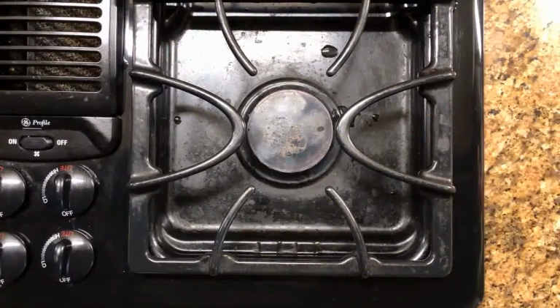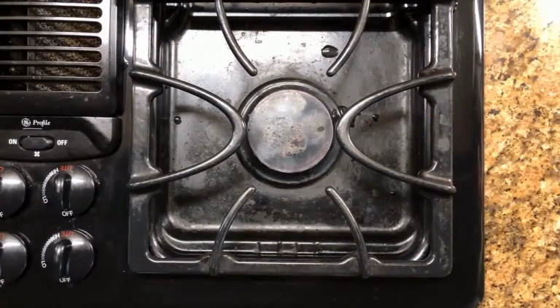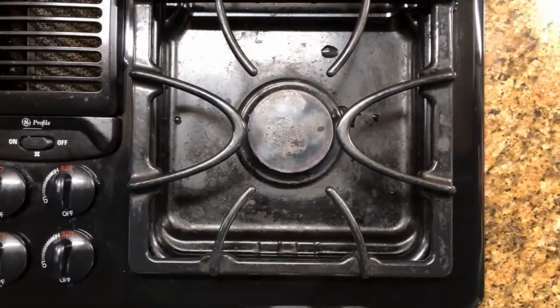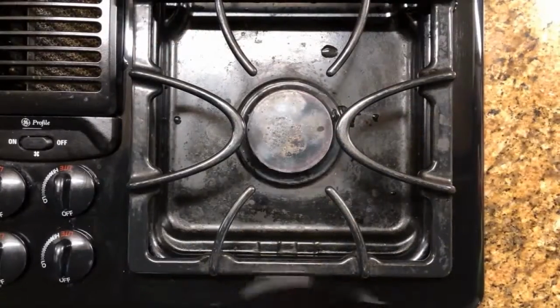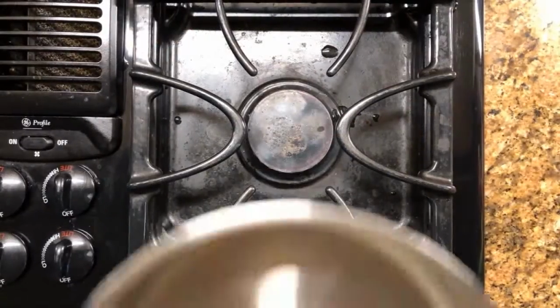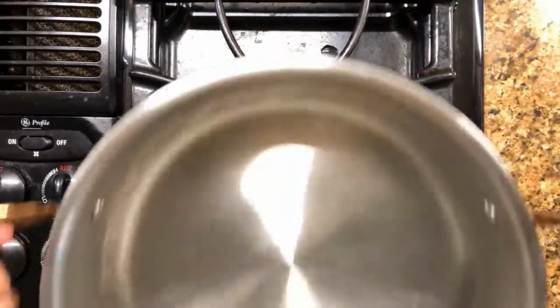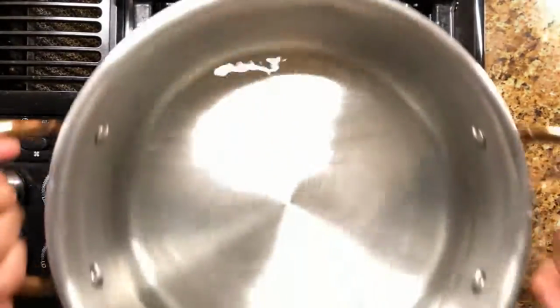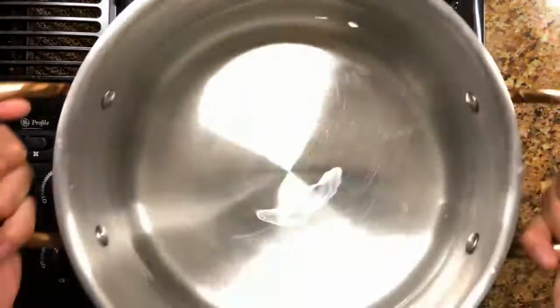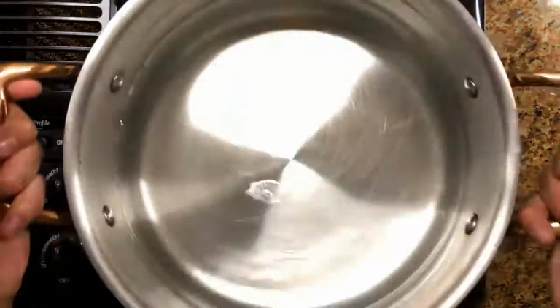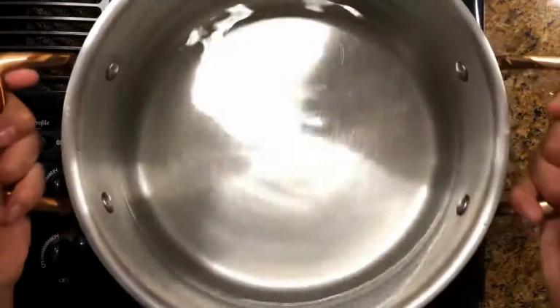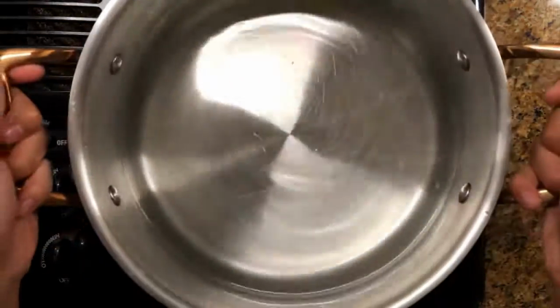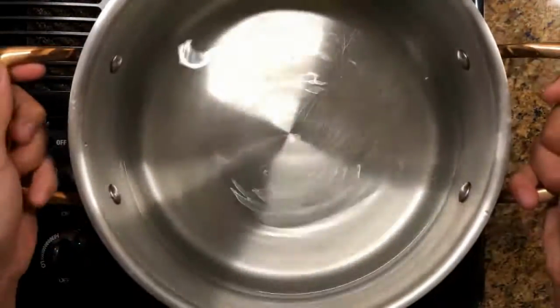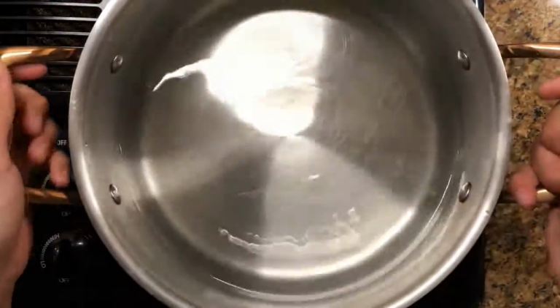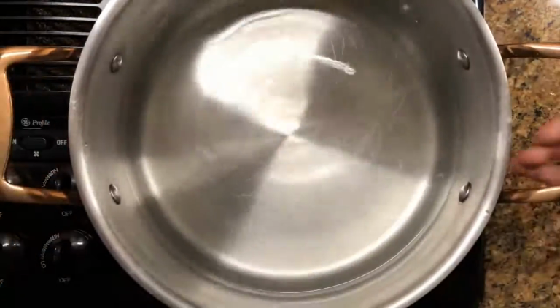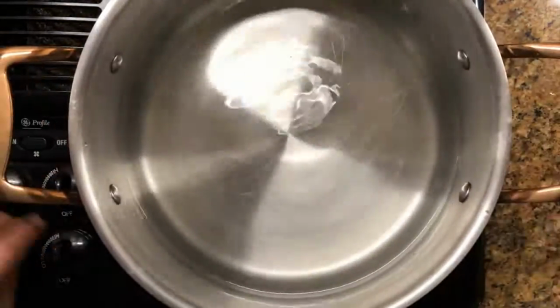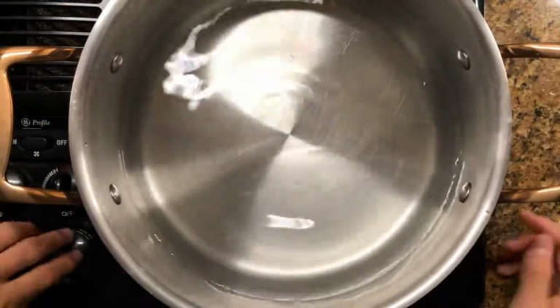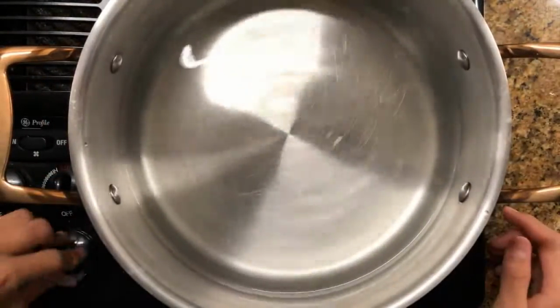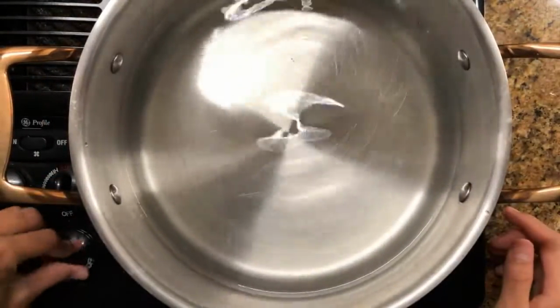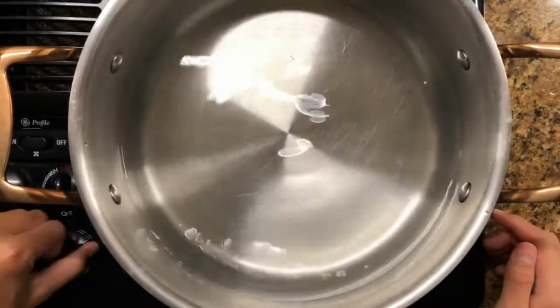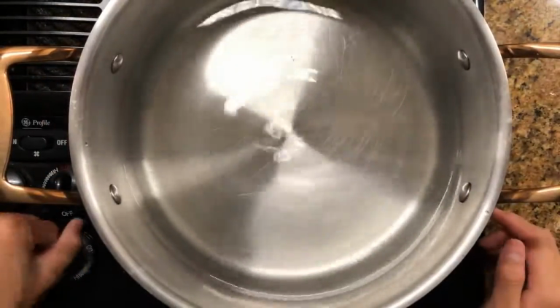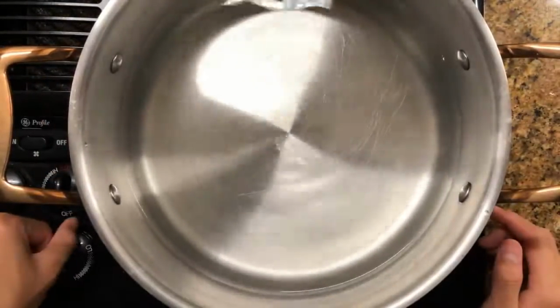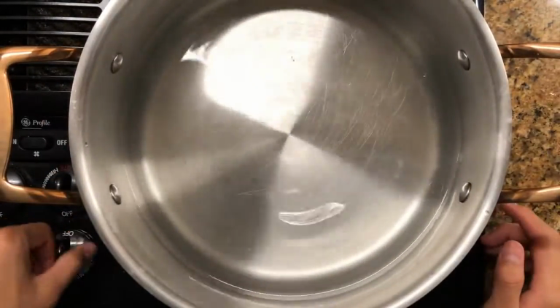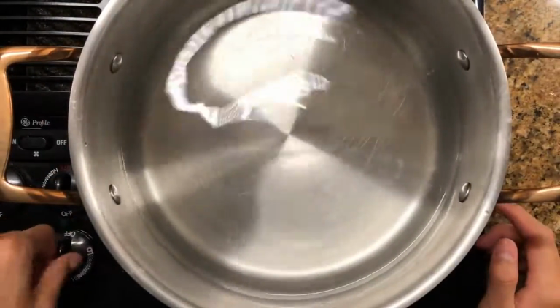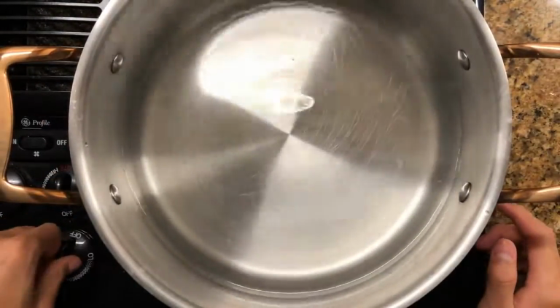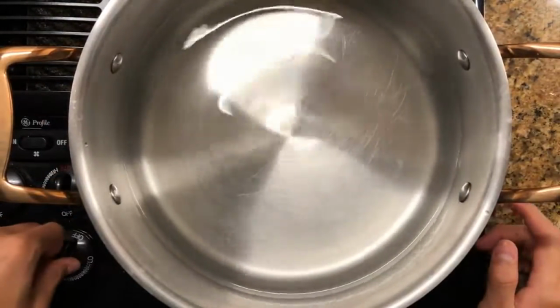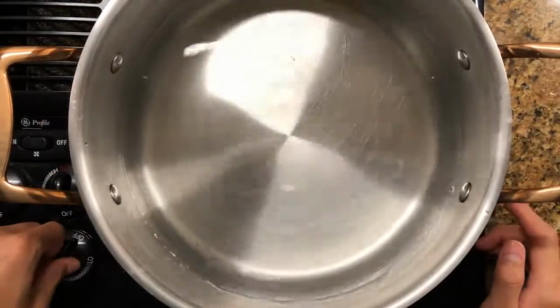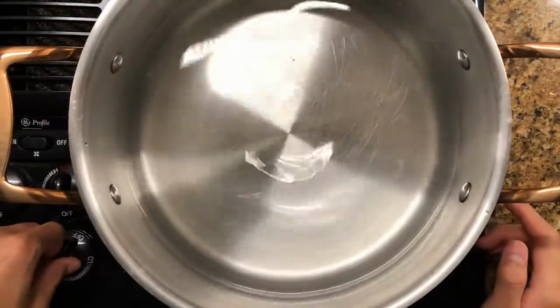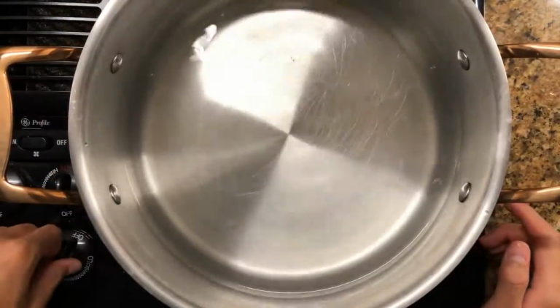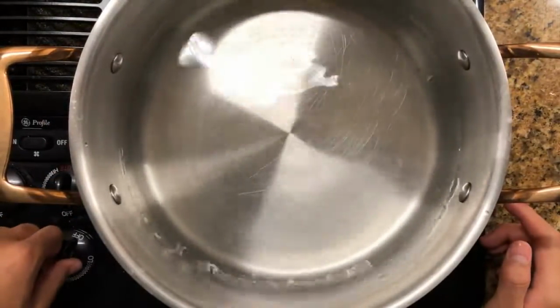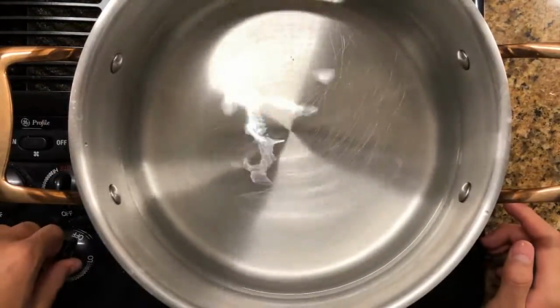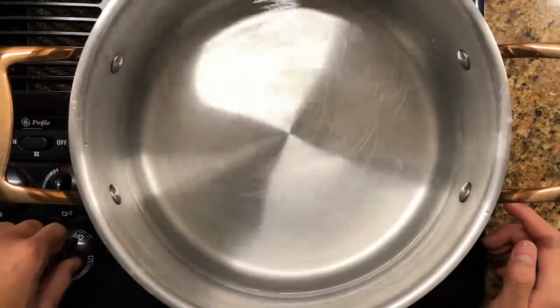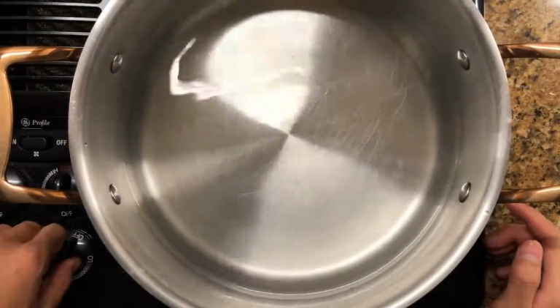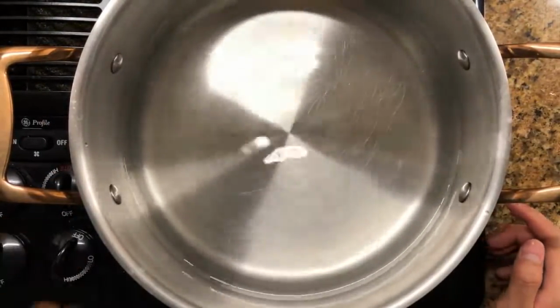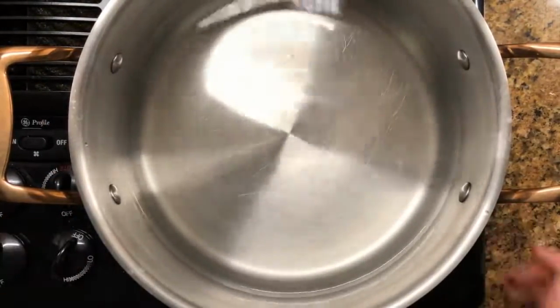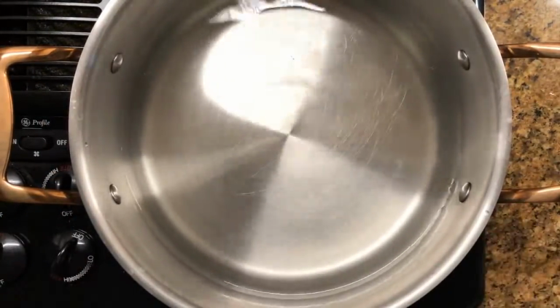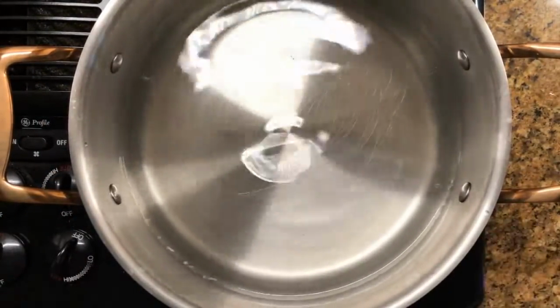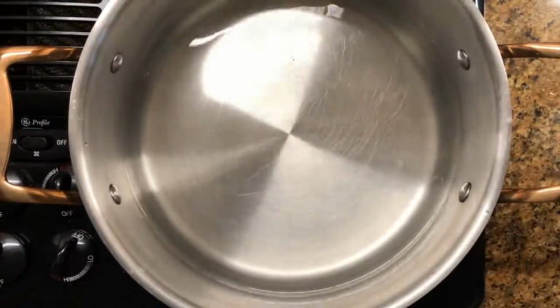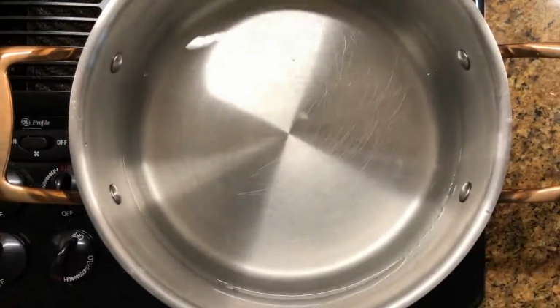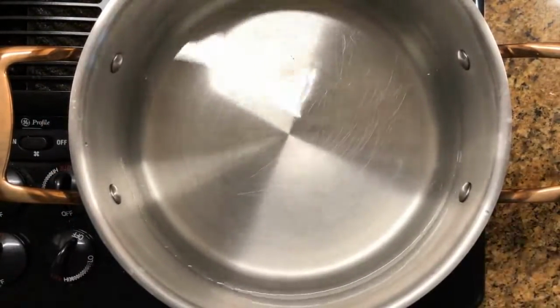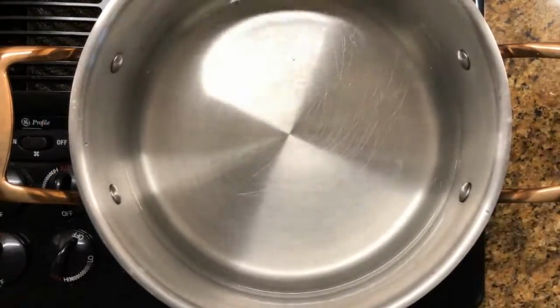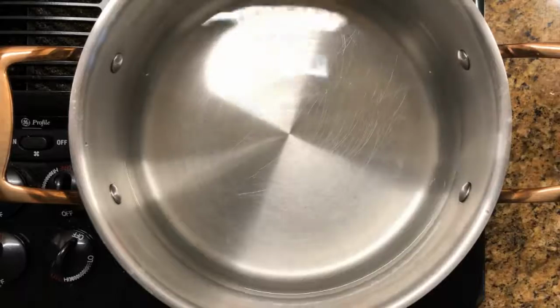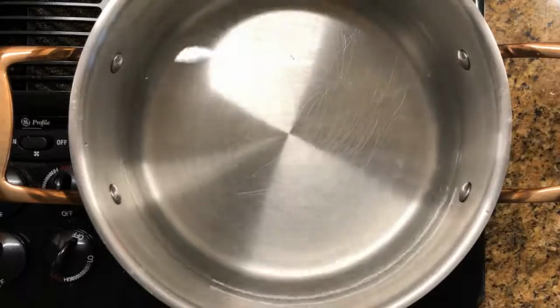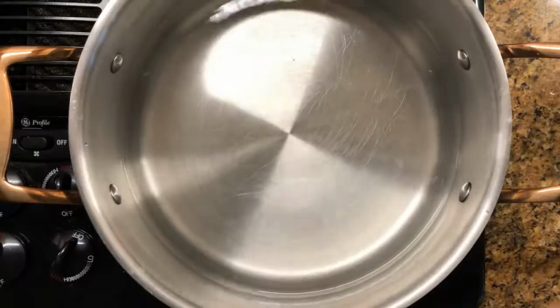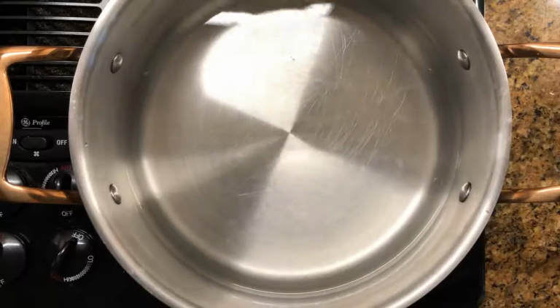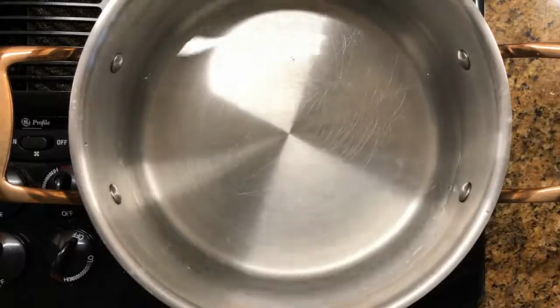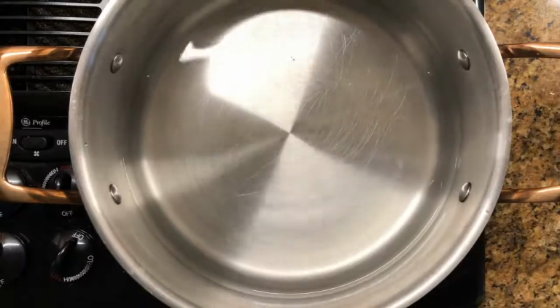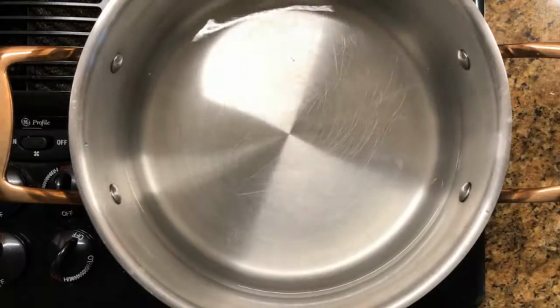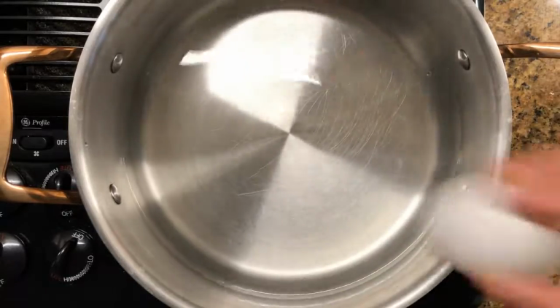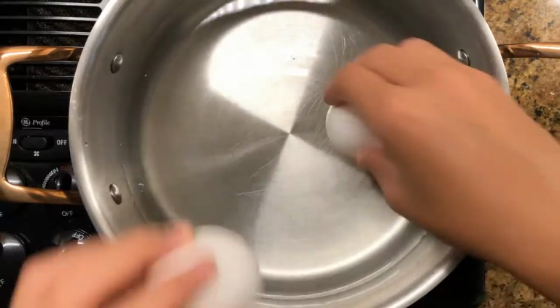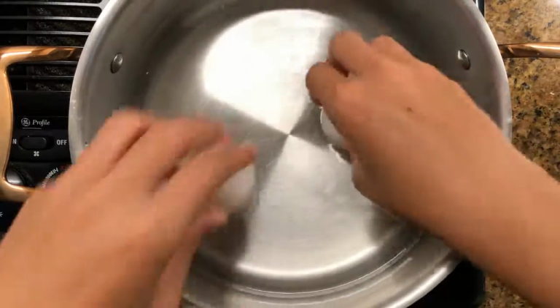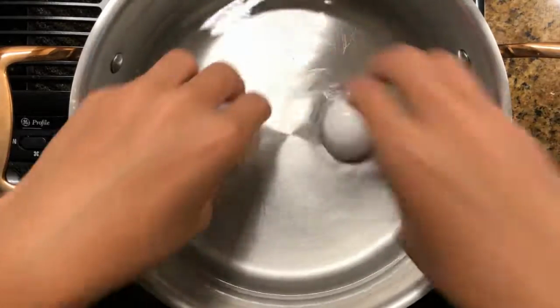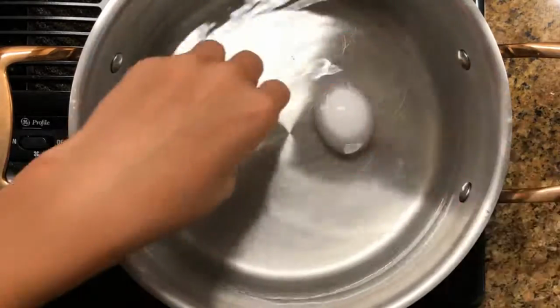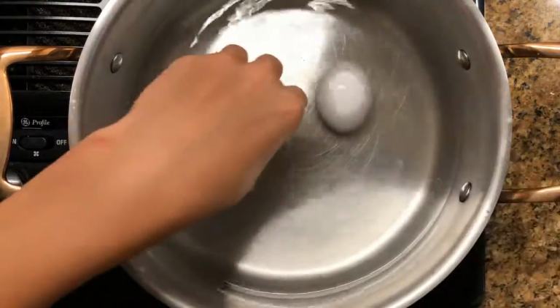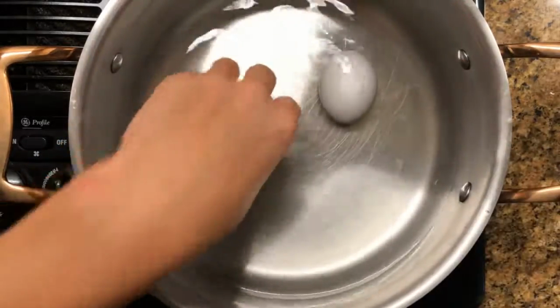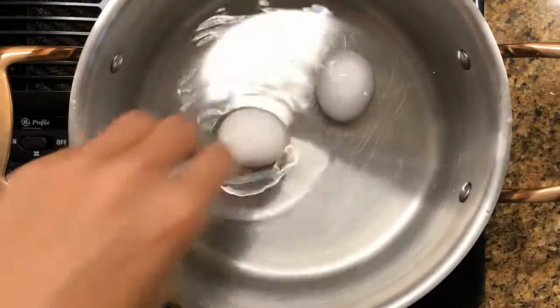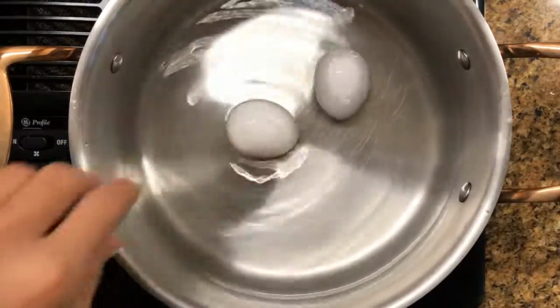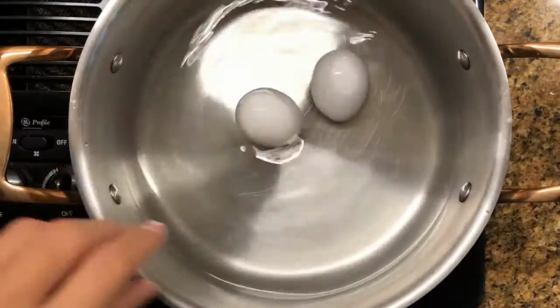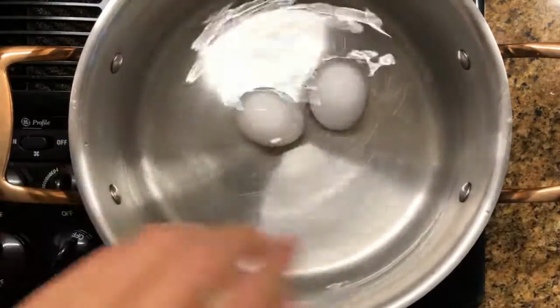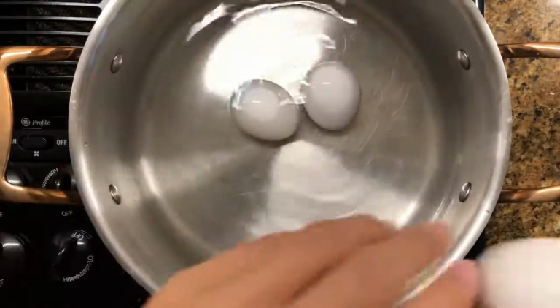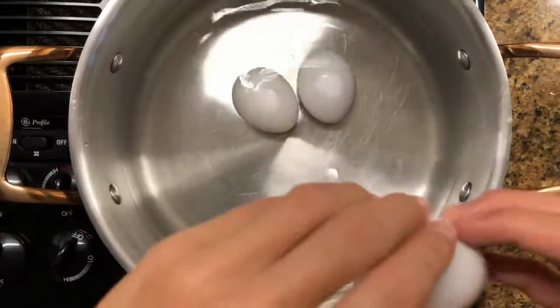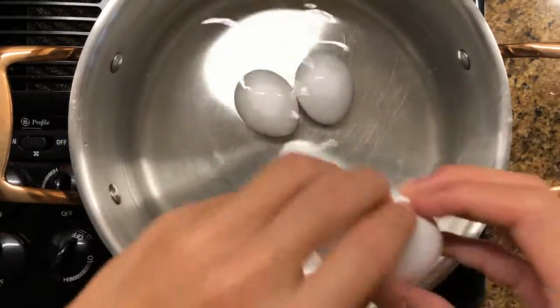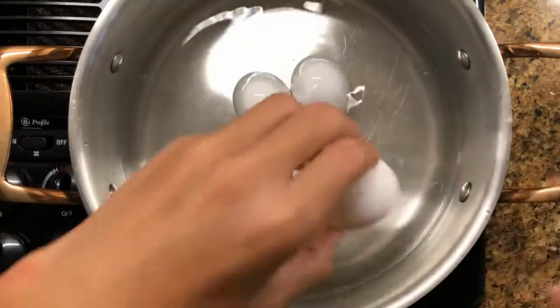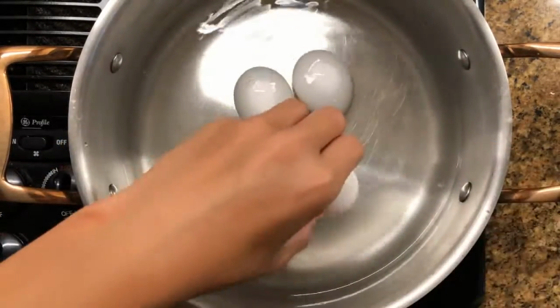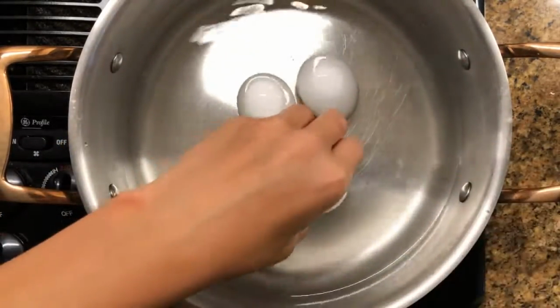Hi, welcome back to Taster Waste. Today we are making loaded deviled eggs. Don't forget to like and subscribe.